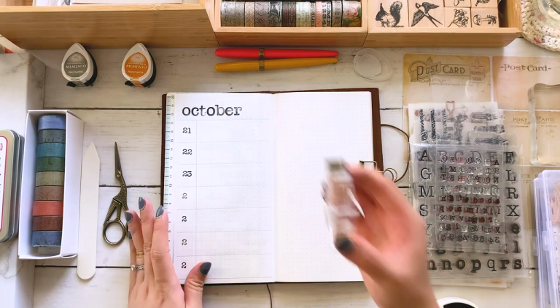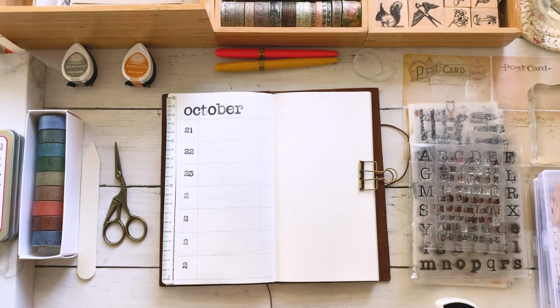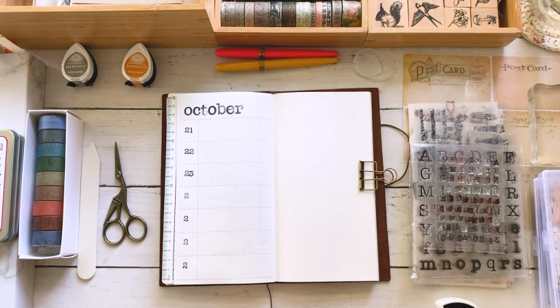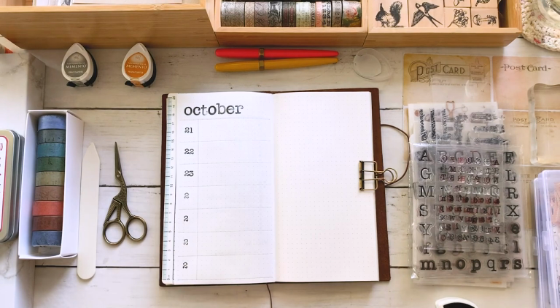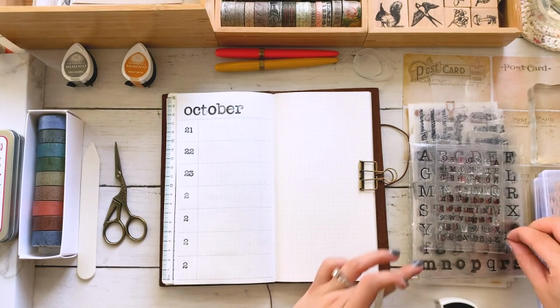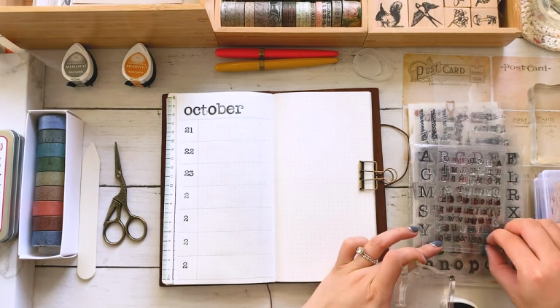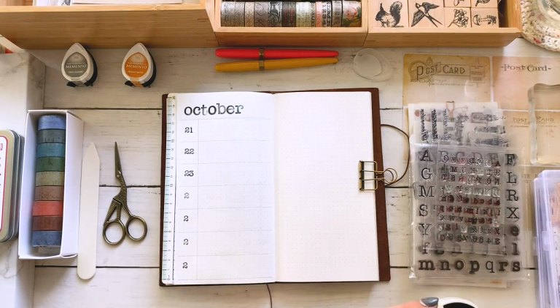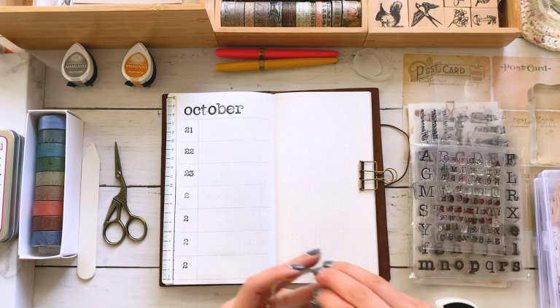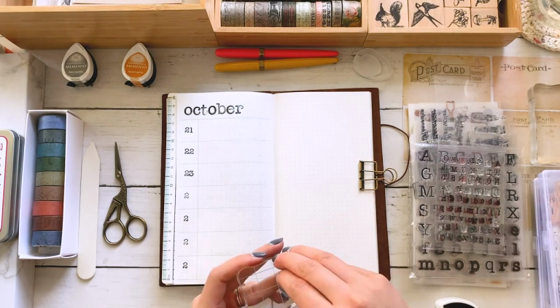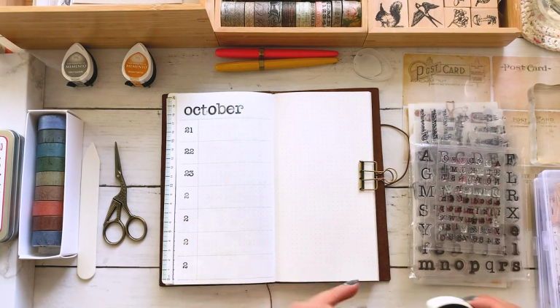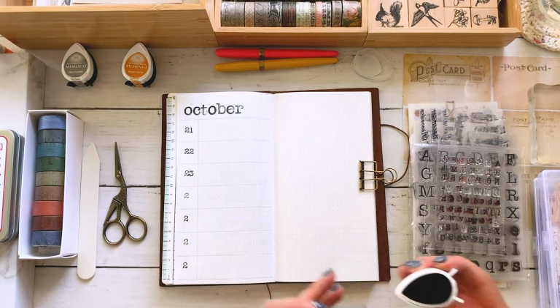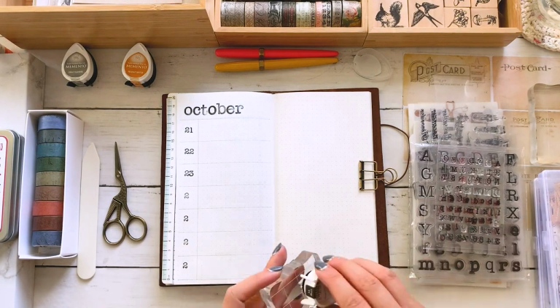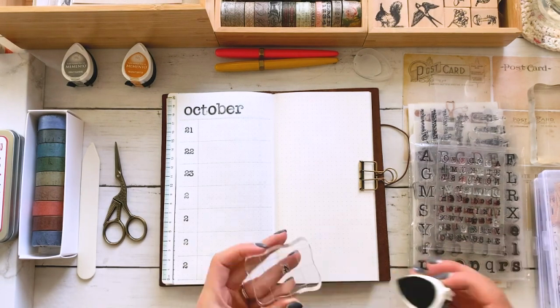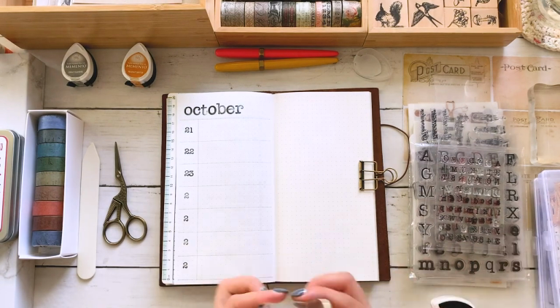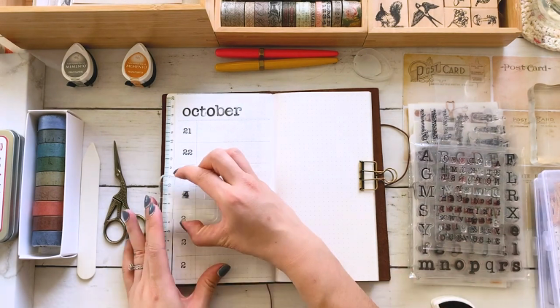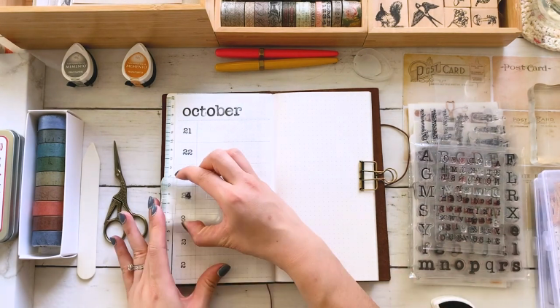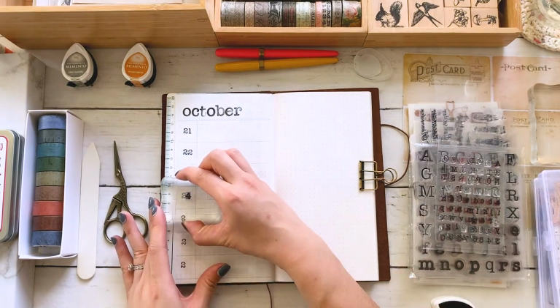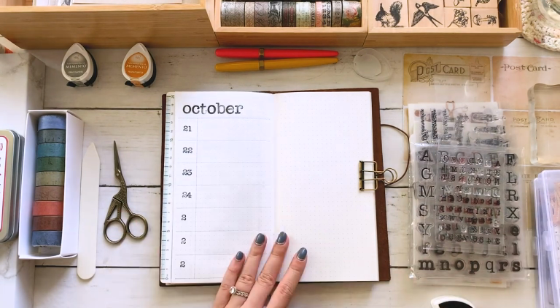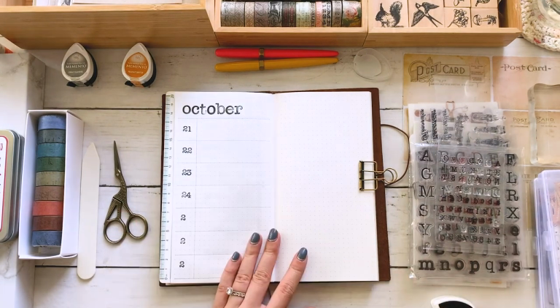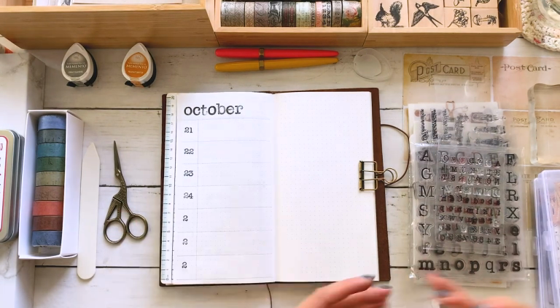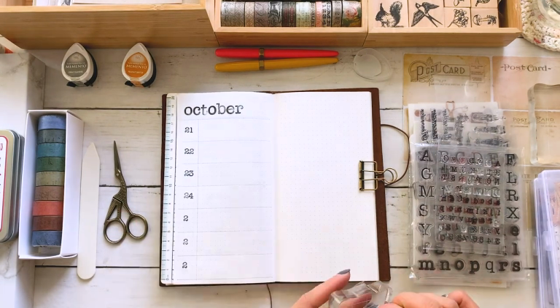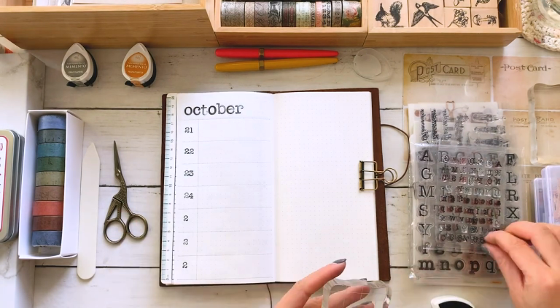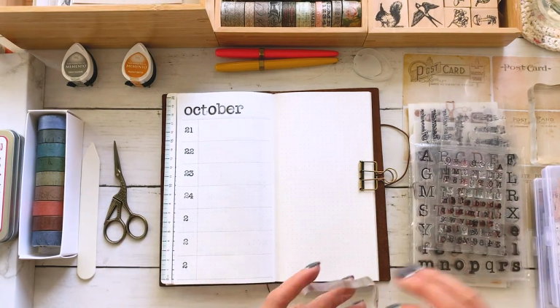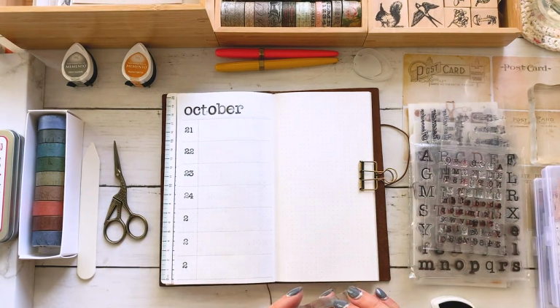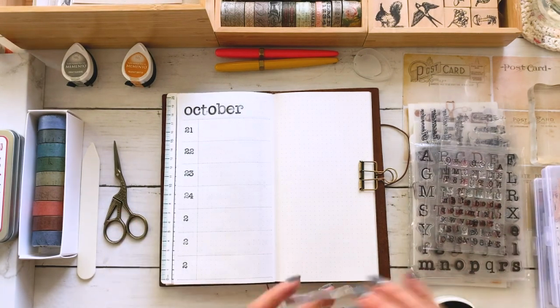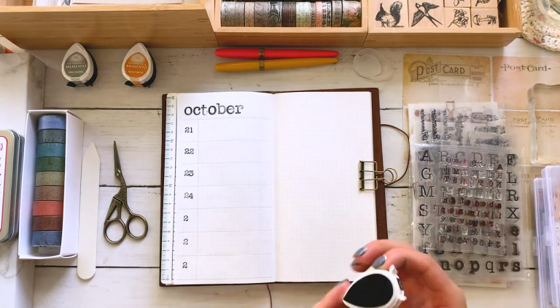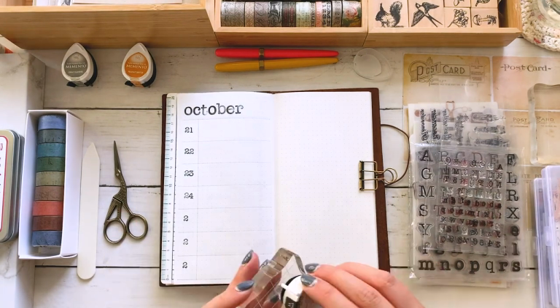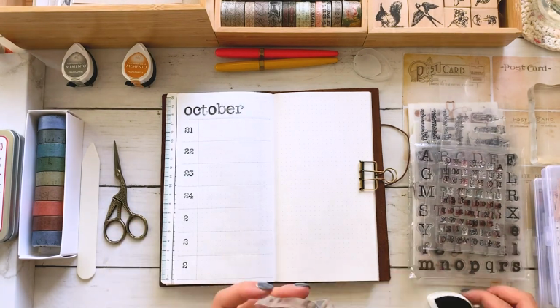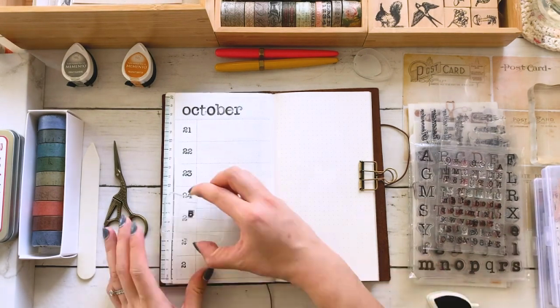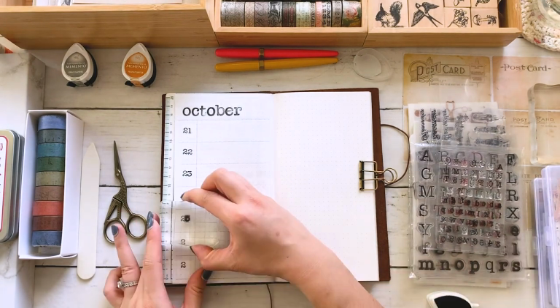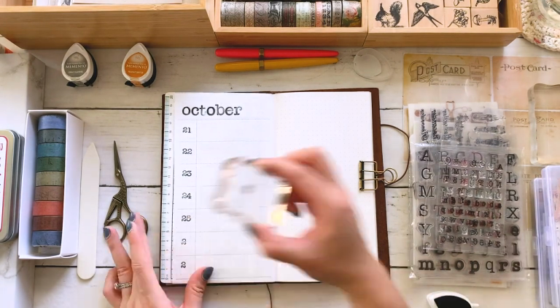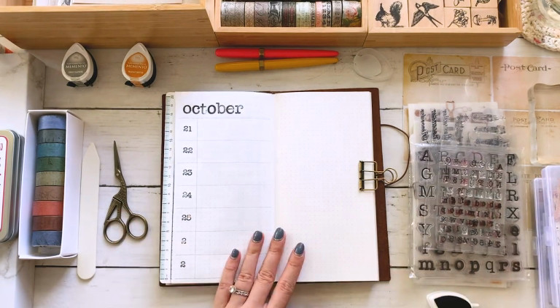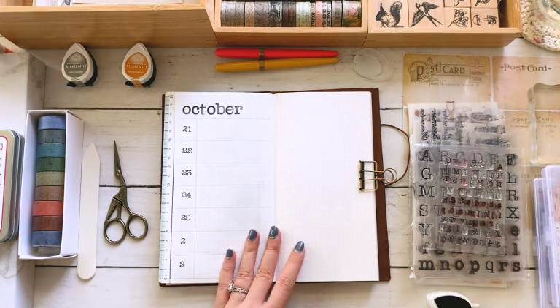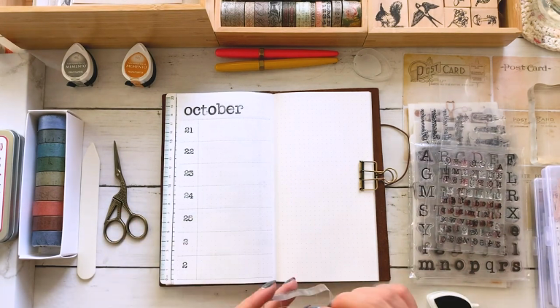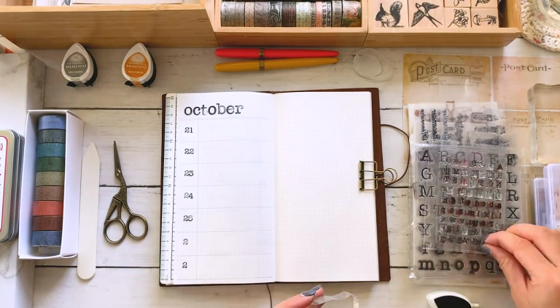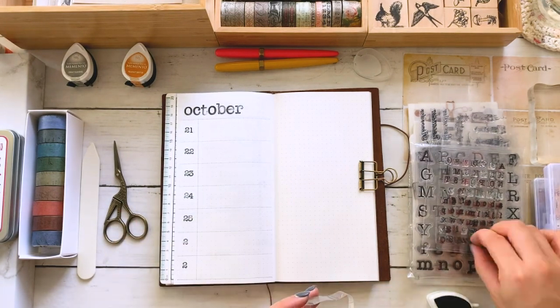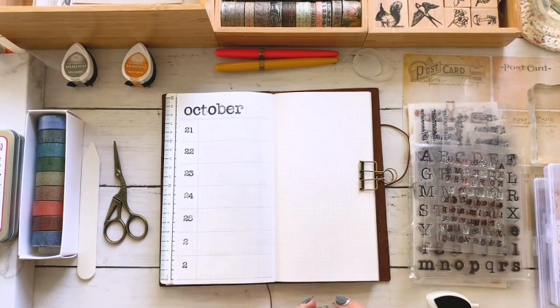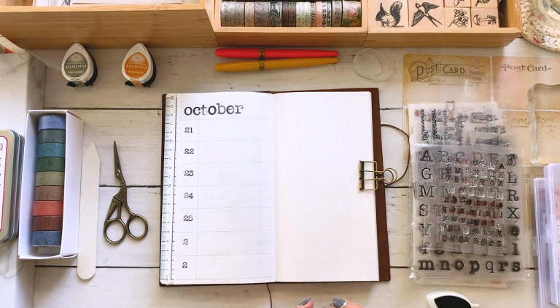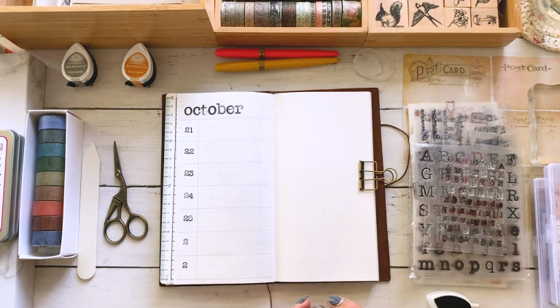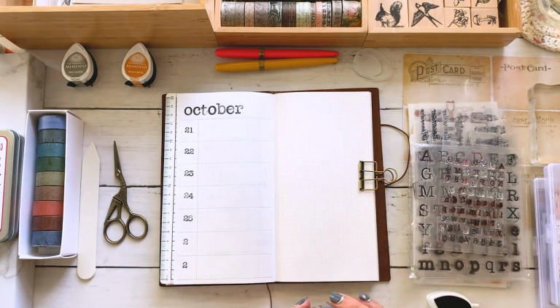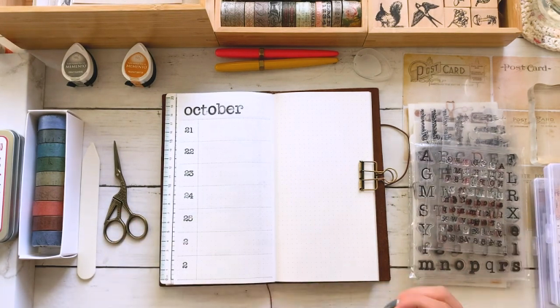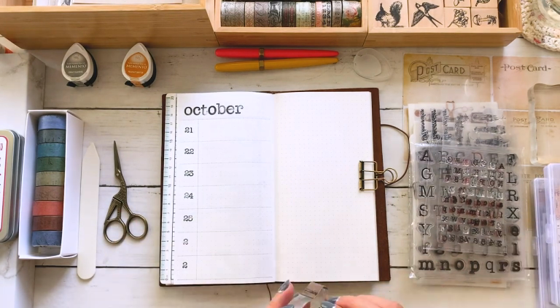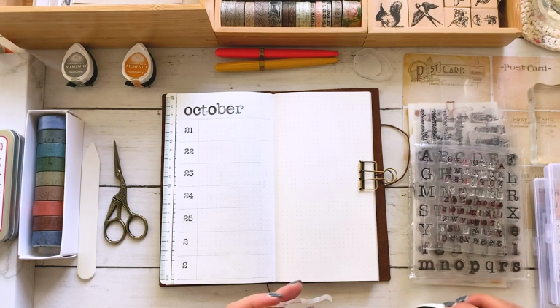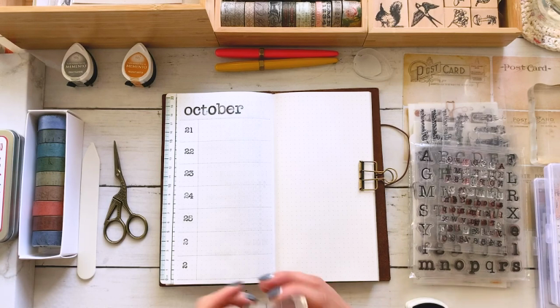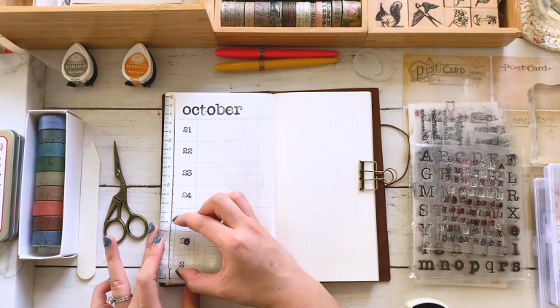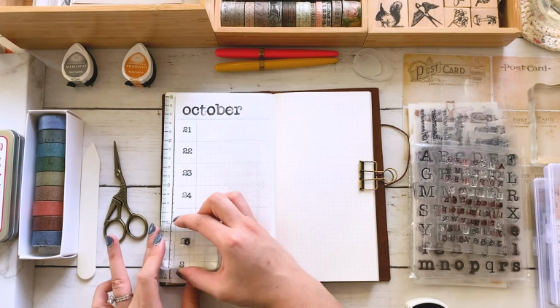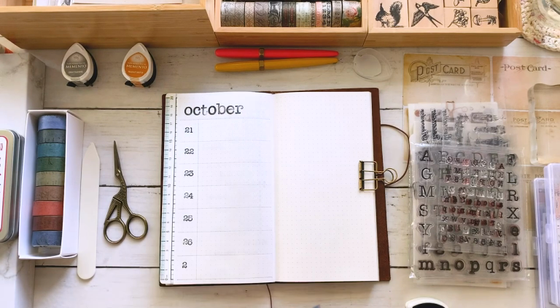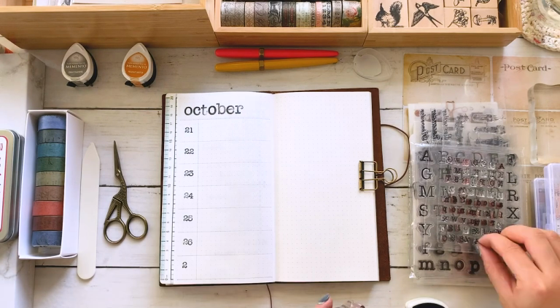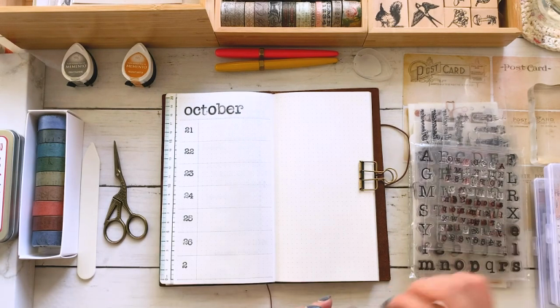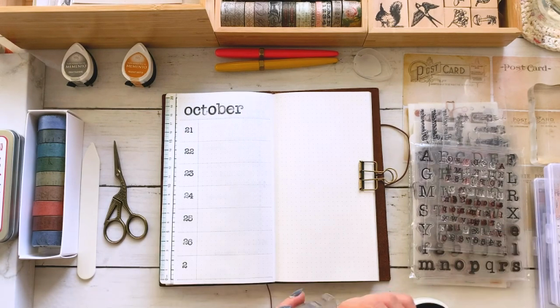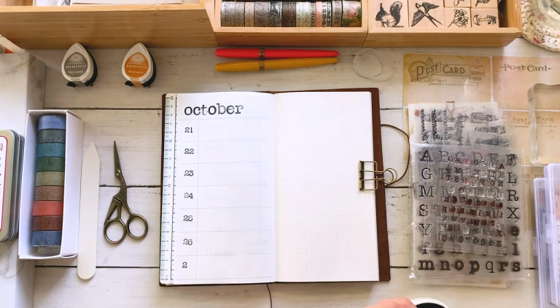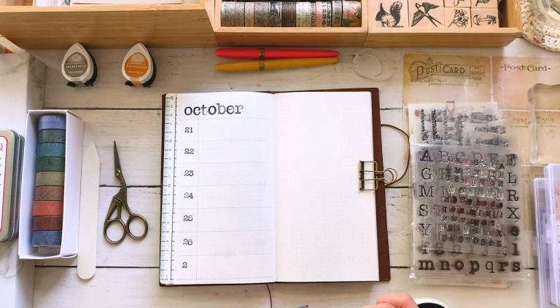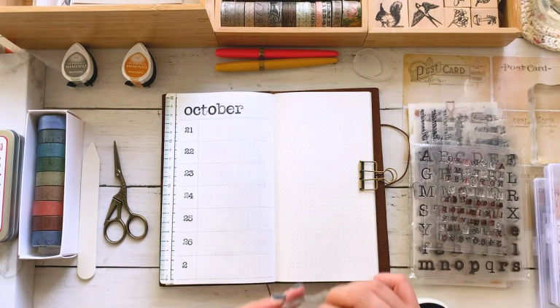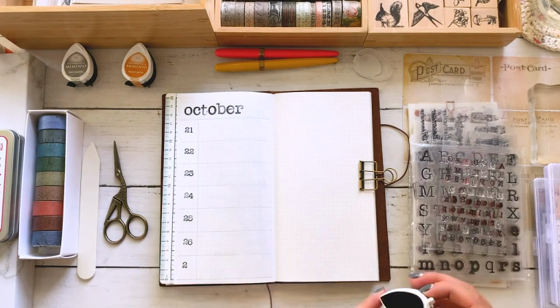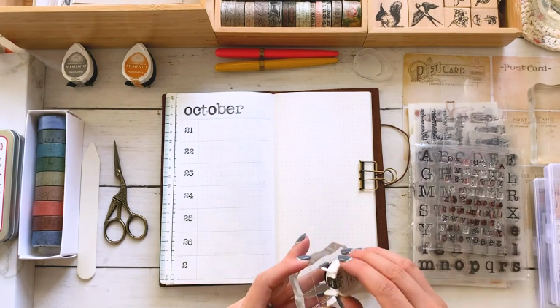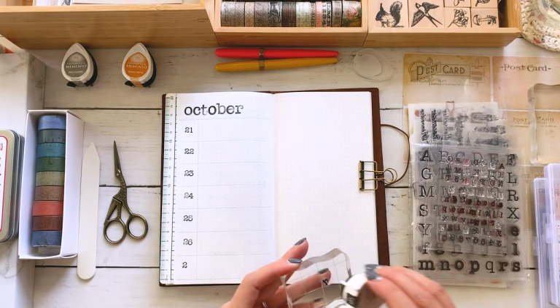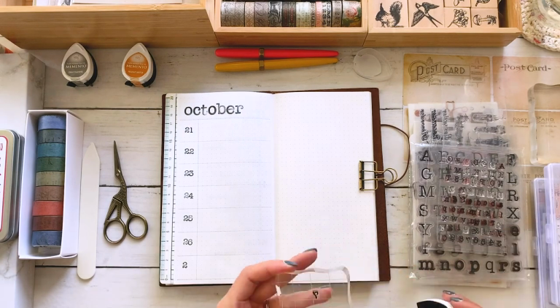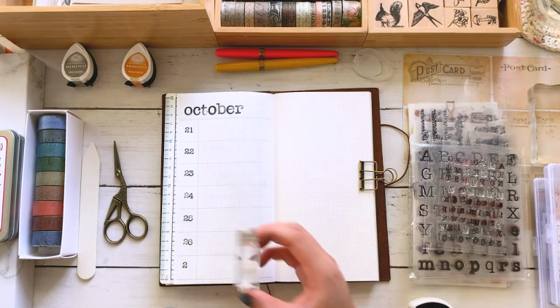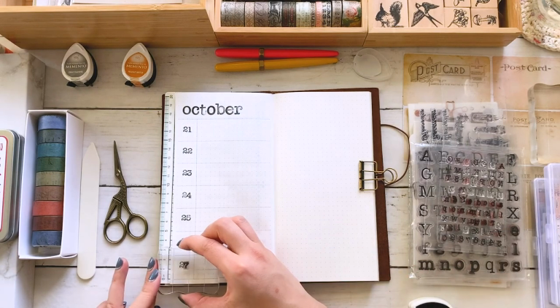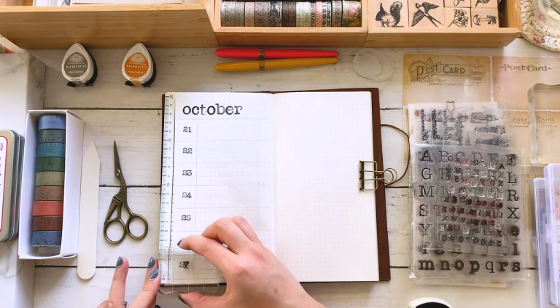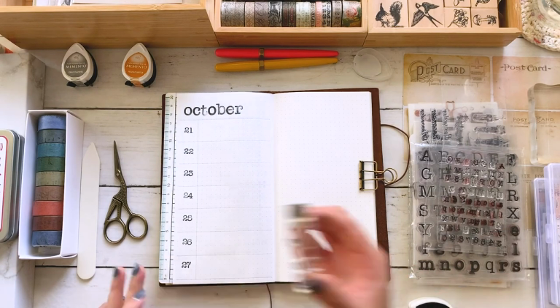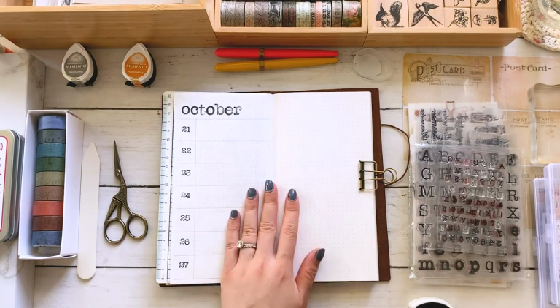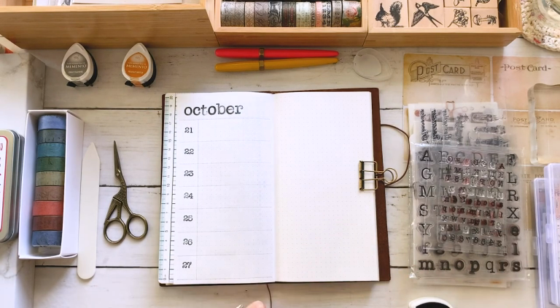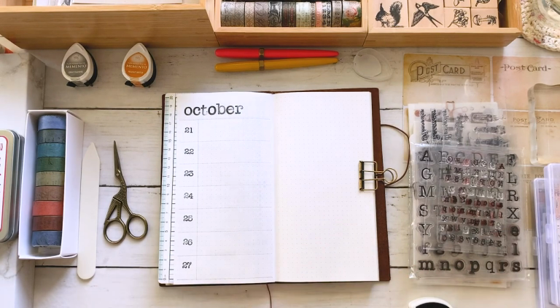Maybe they're using their own handwriting or their own script to do all of the headers and the dates, and I just absolutely love that.